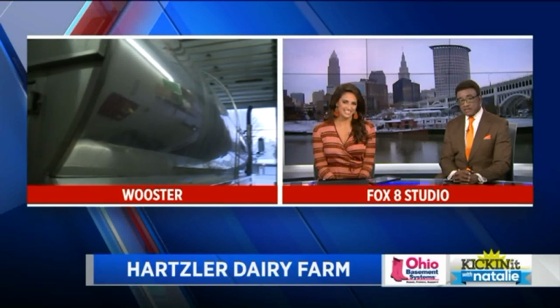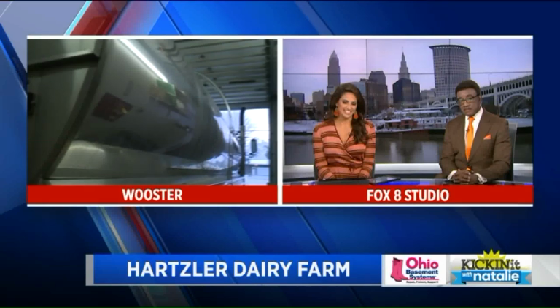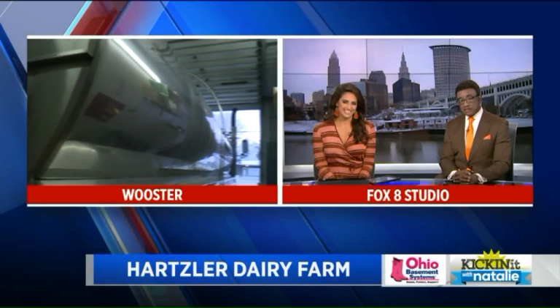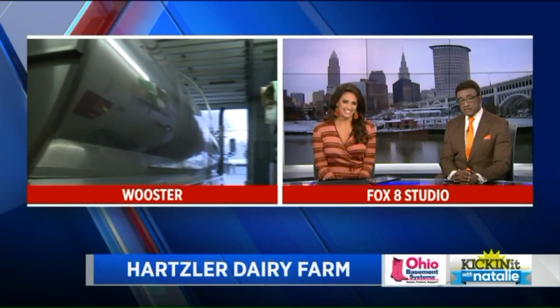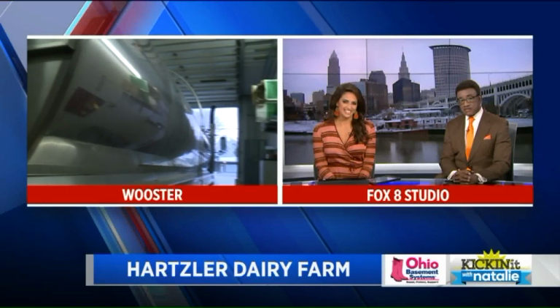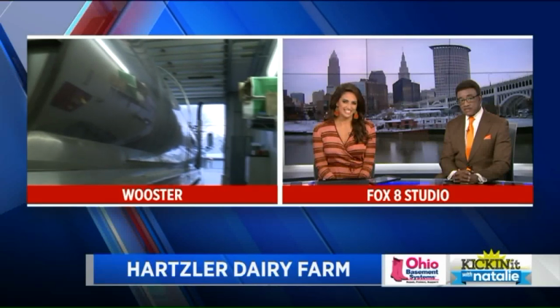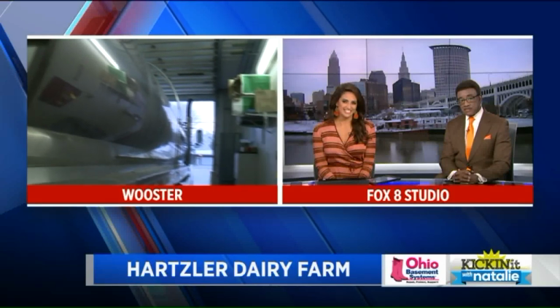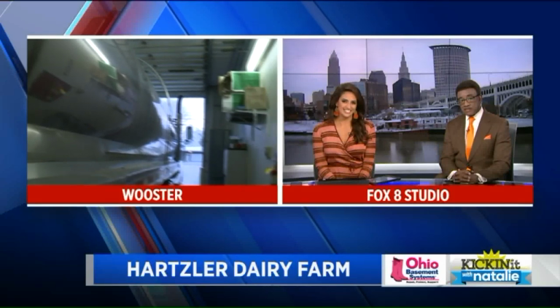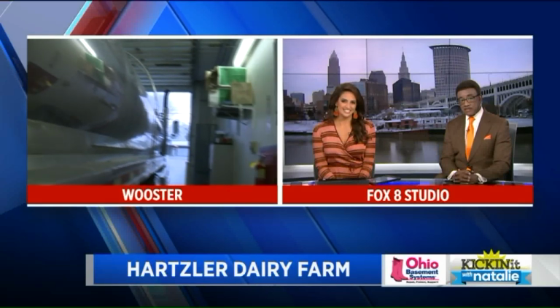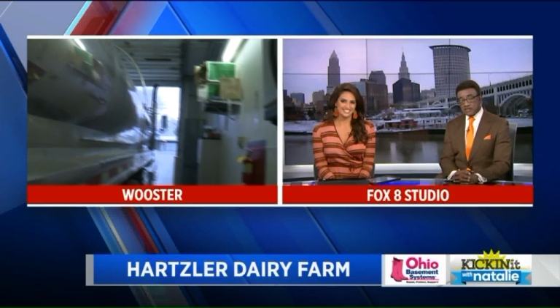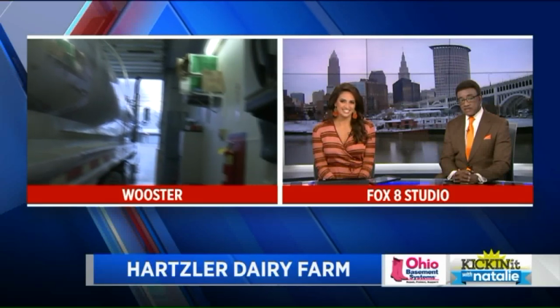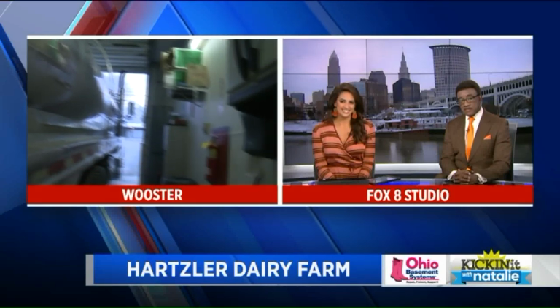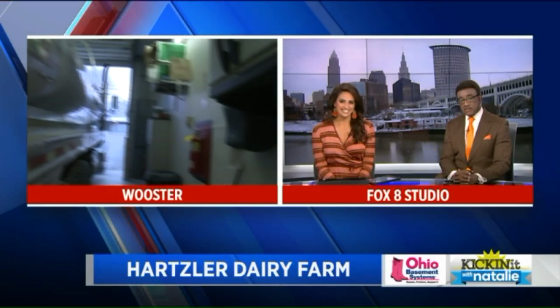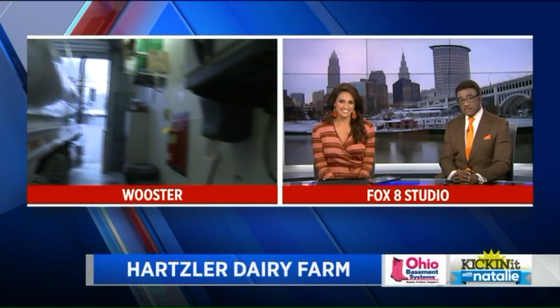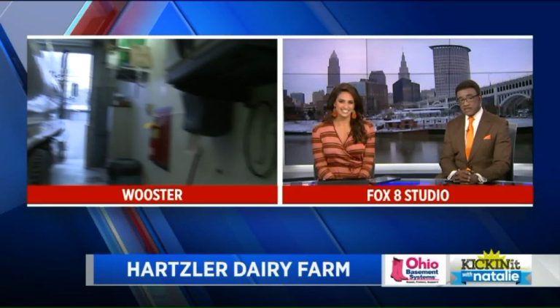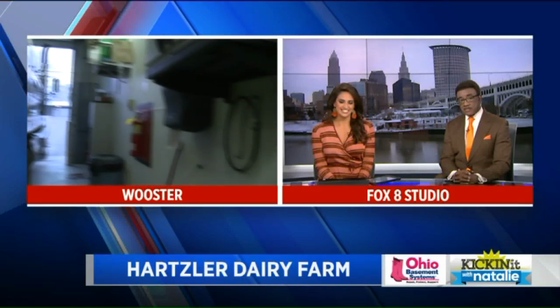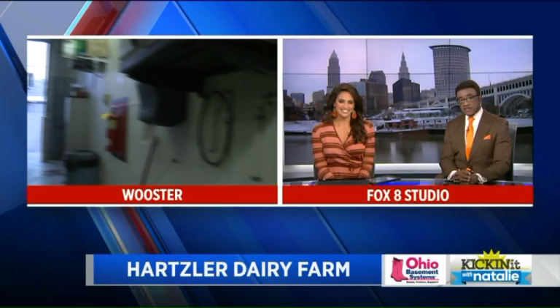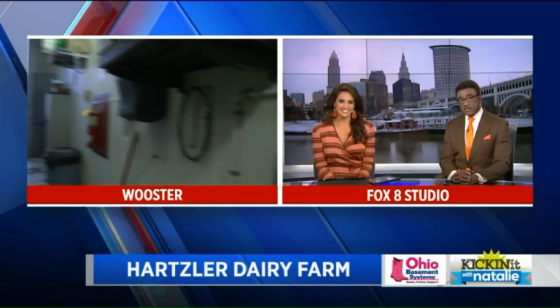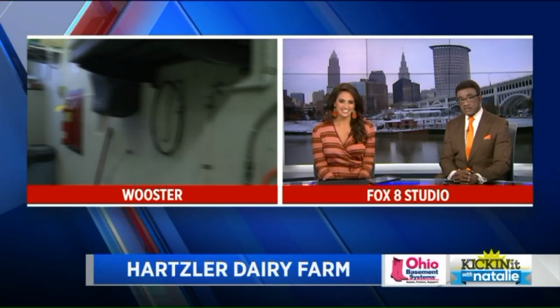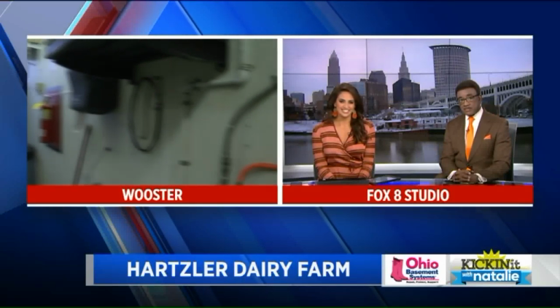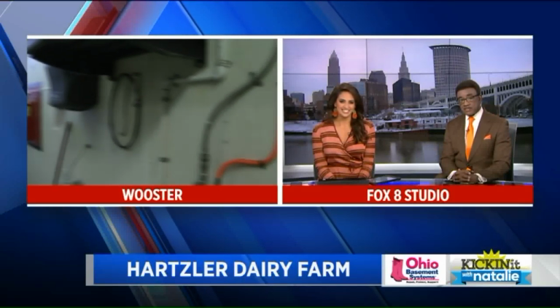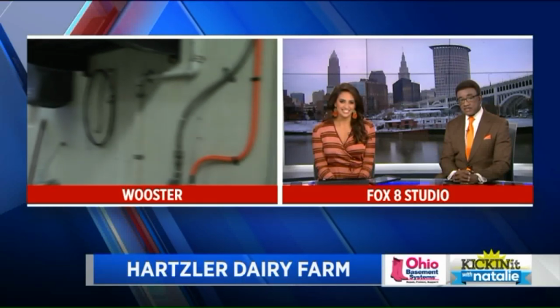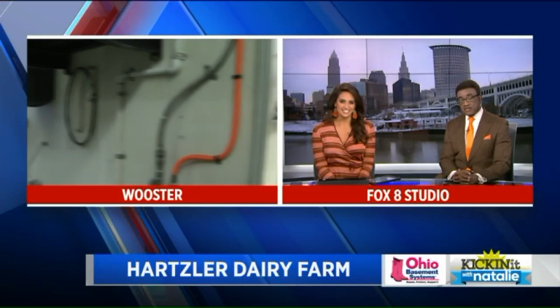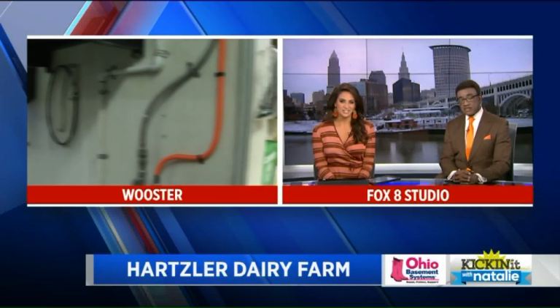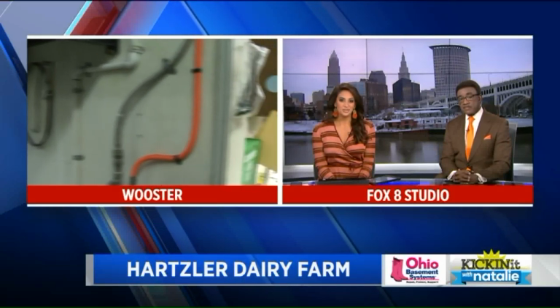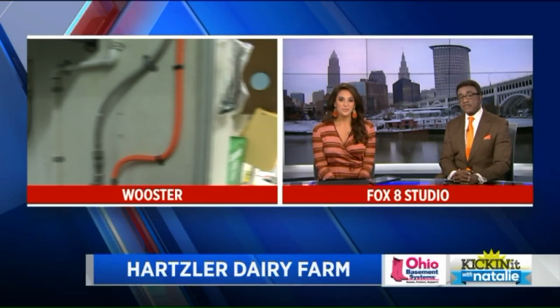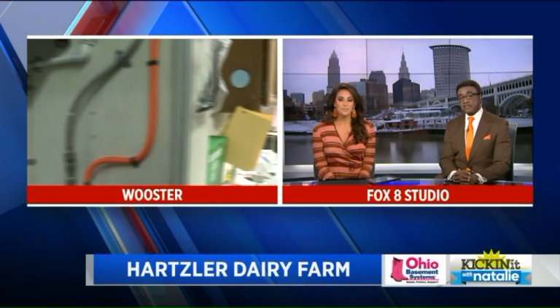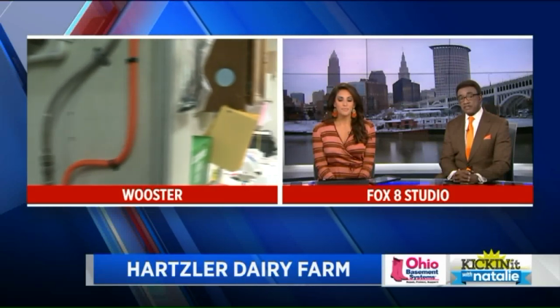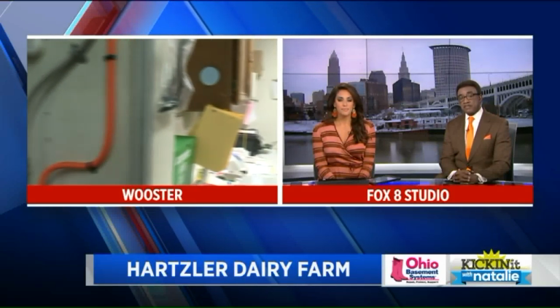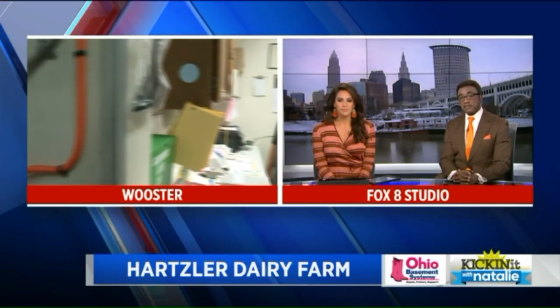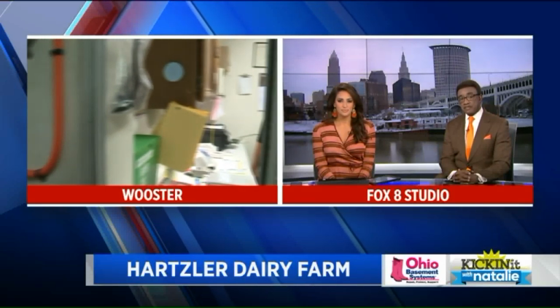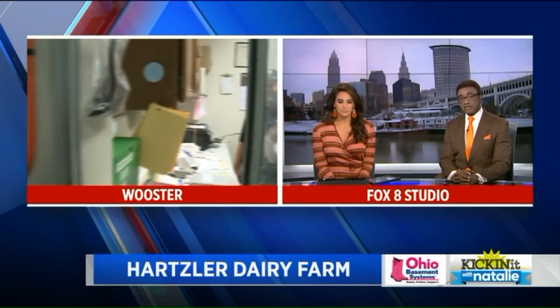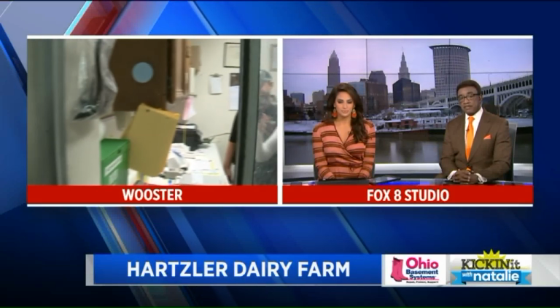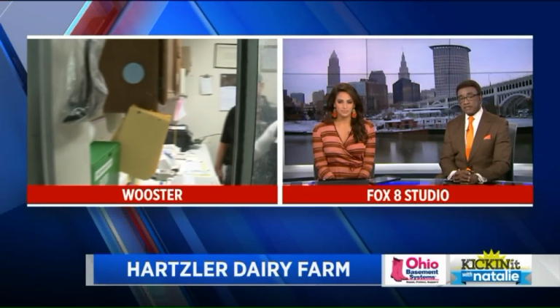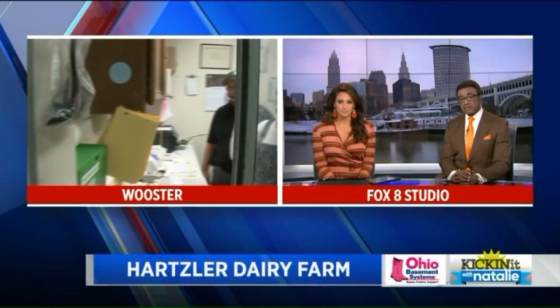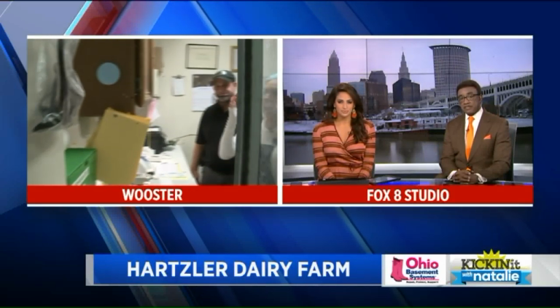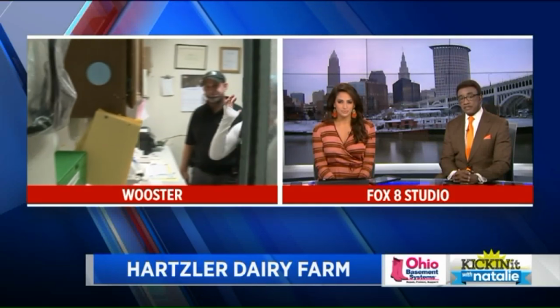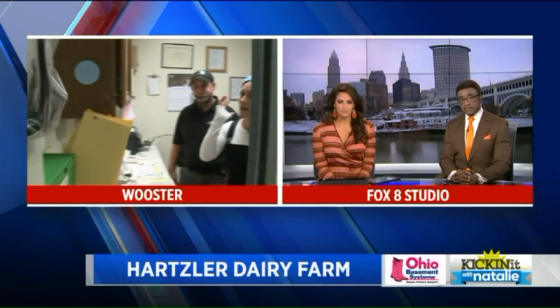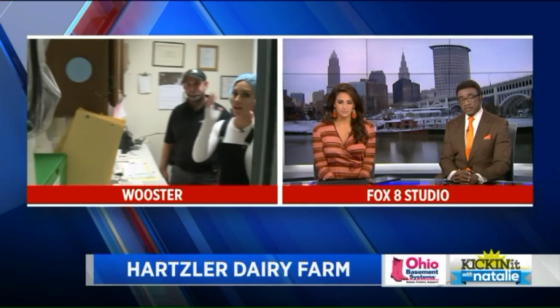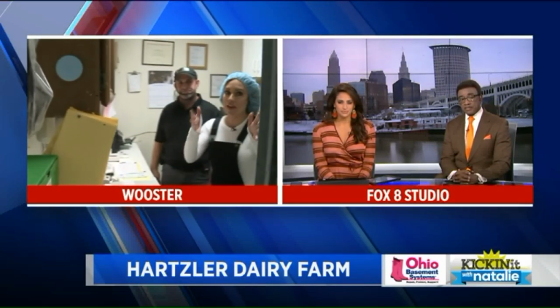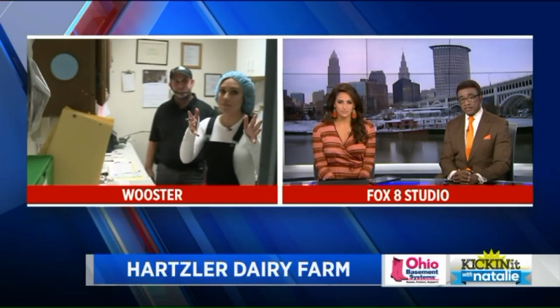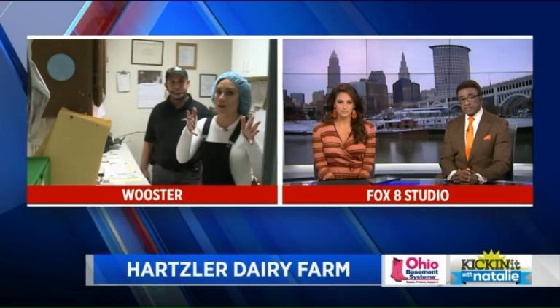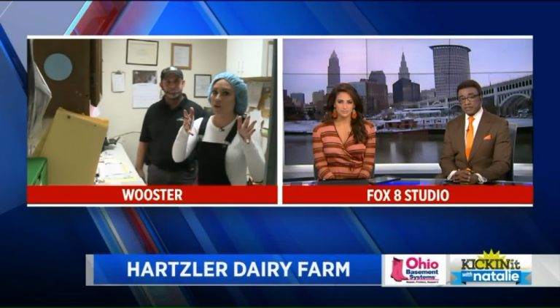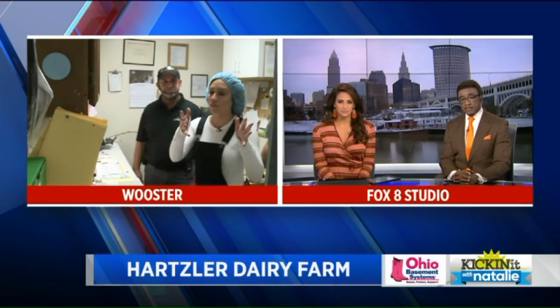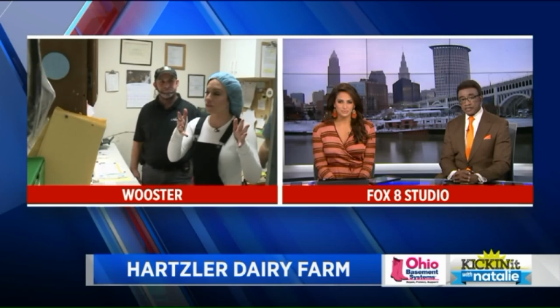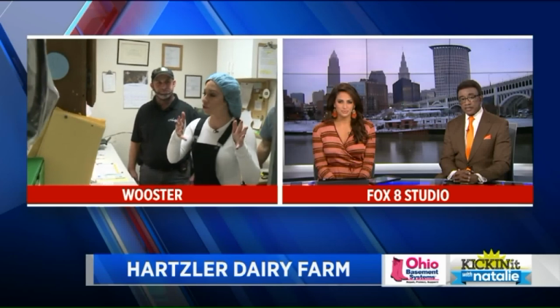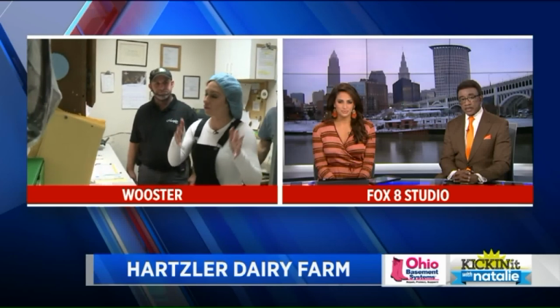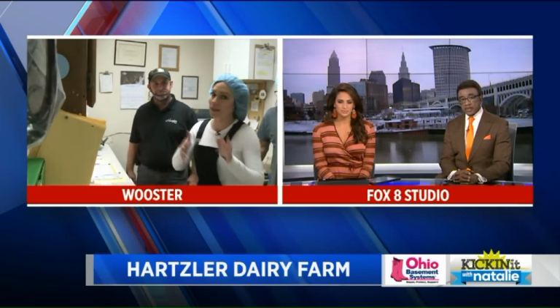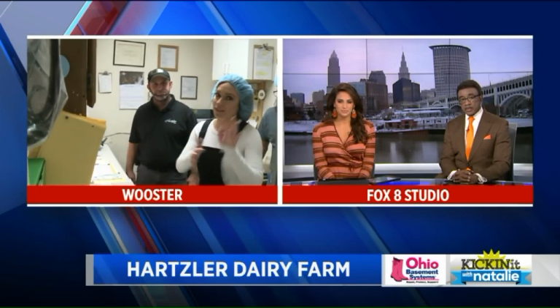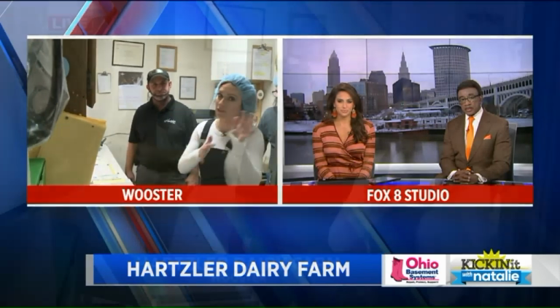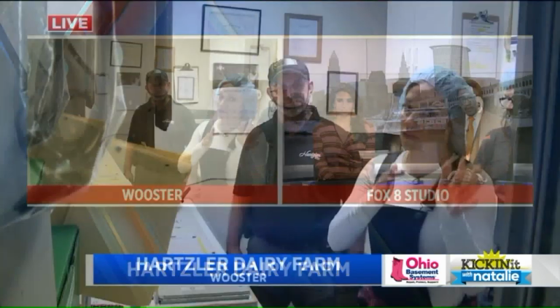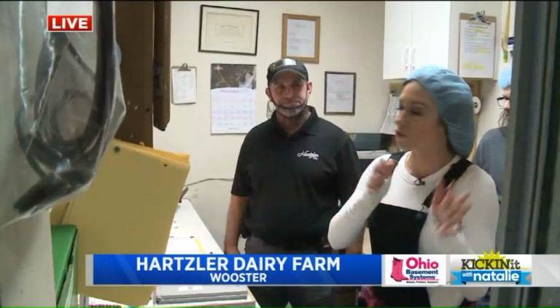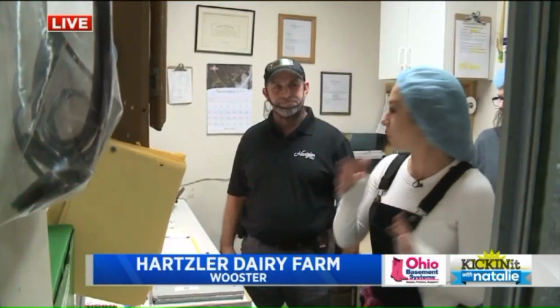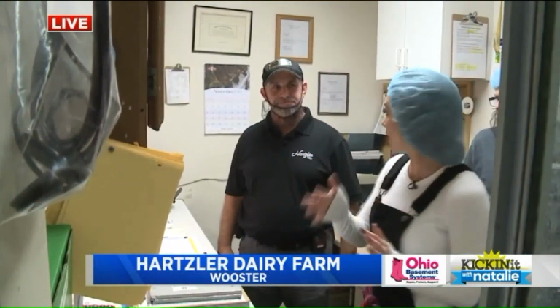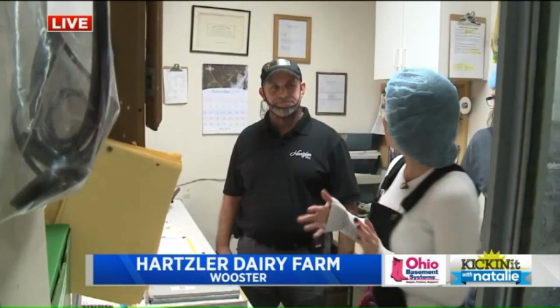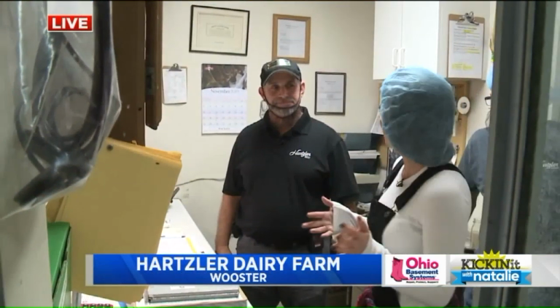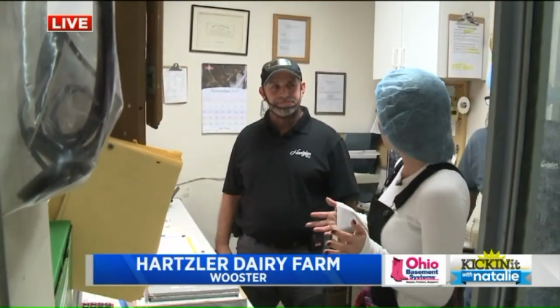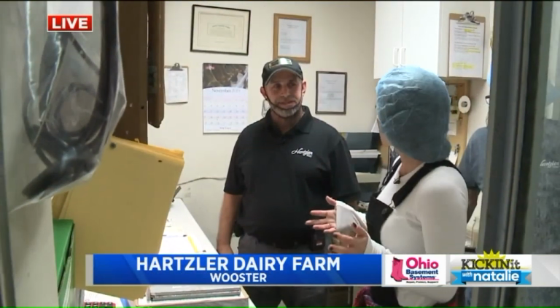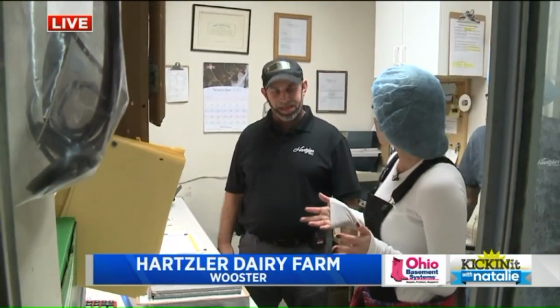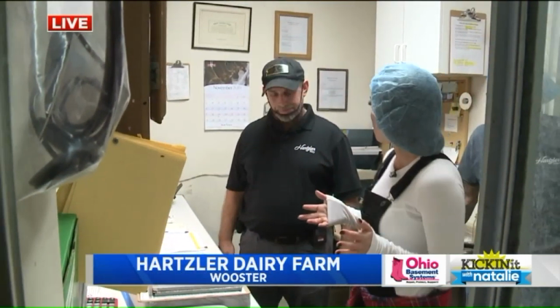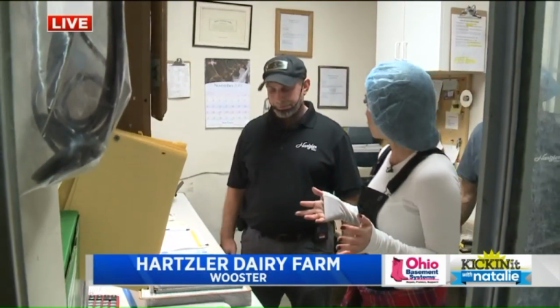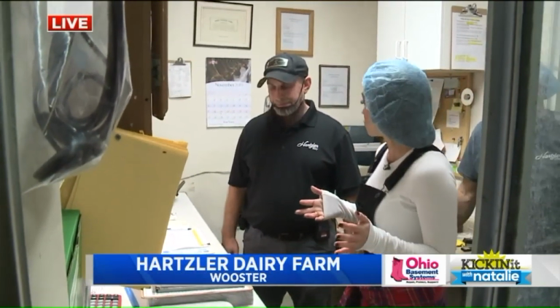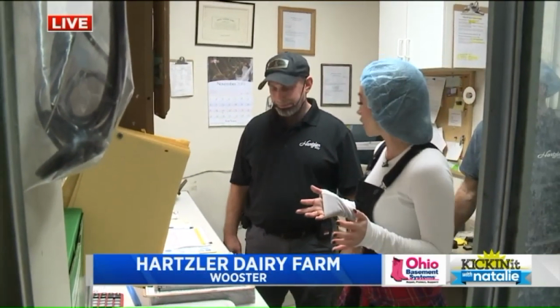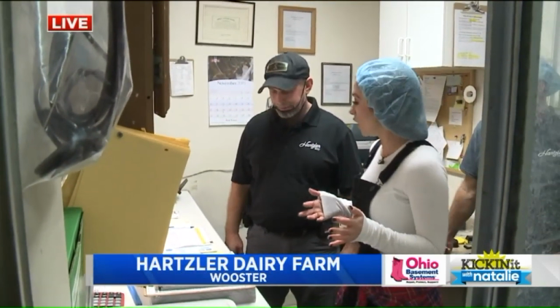Good morning, guys. So you see the truck right there — we brought all that milk over. We drove about 12 minutes or so.